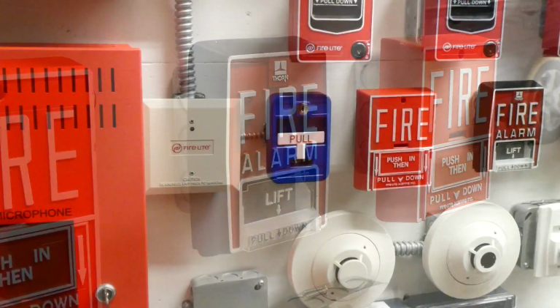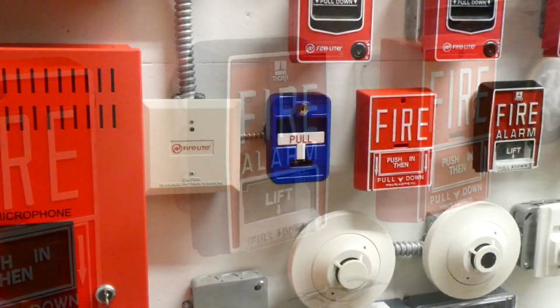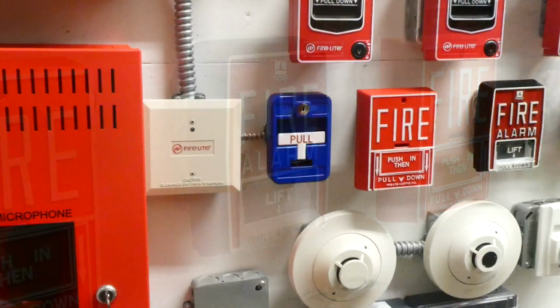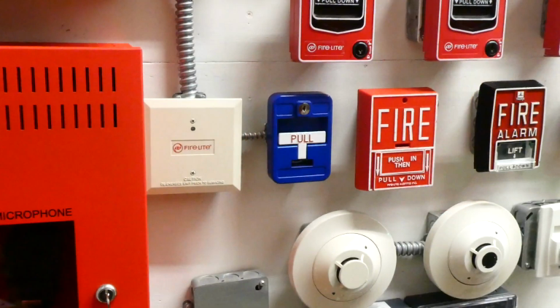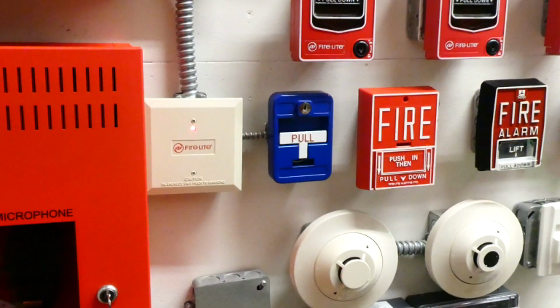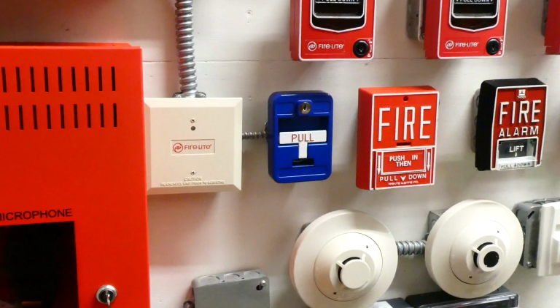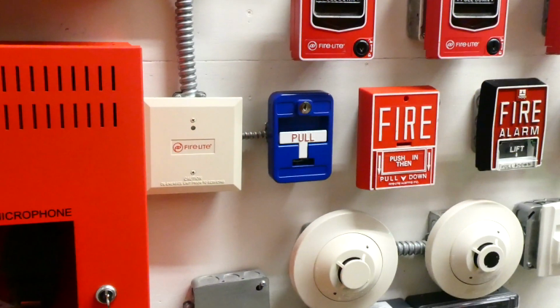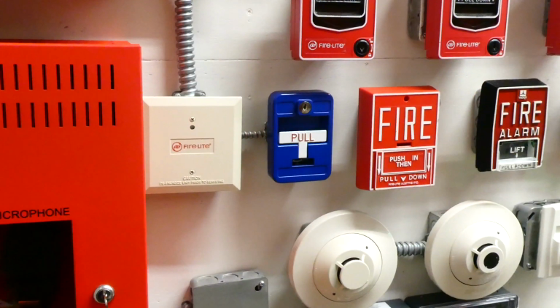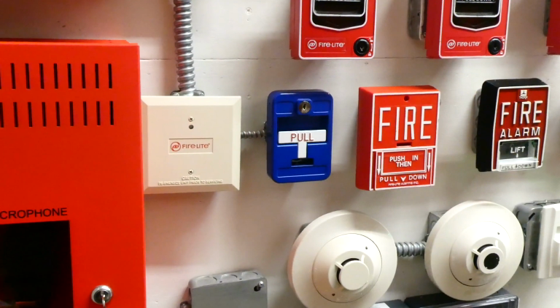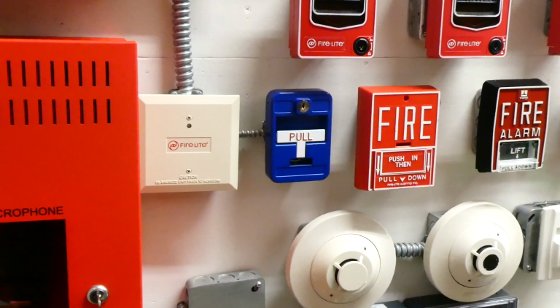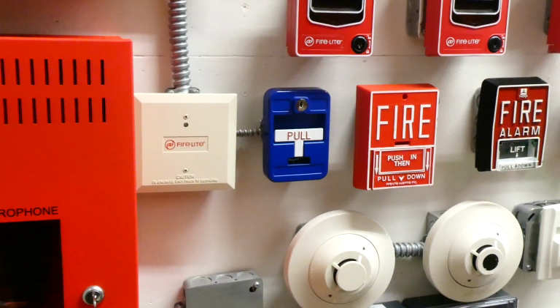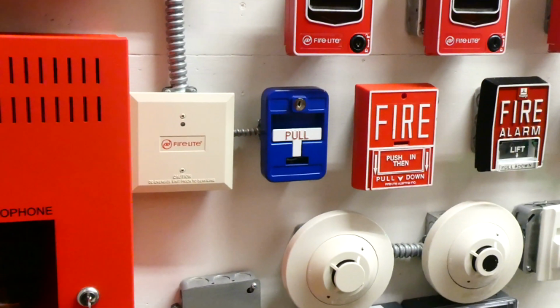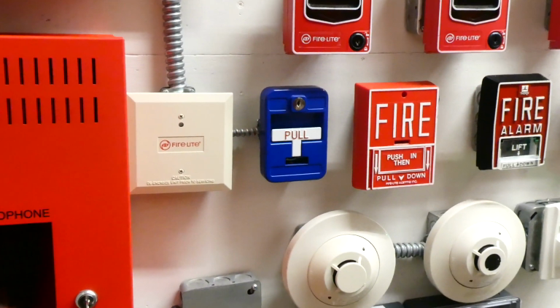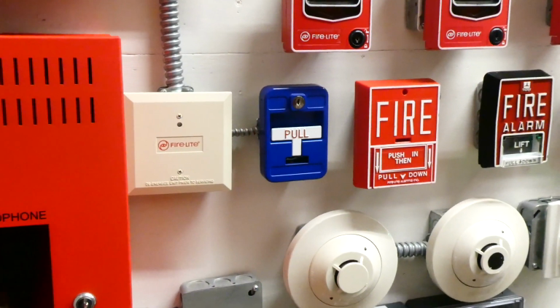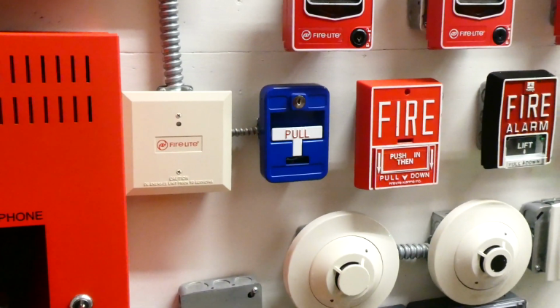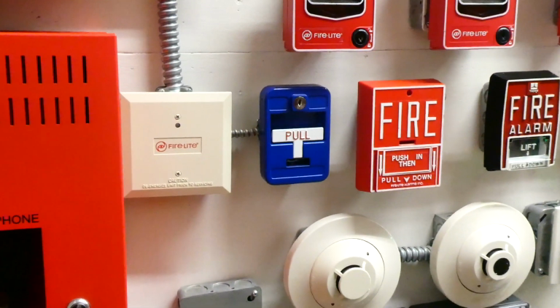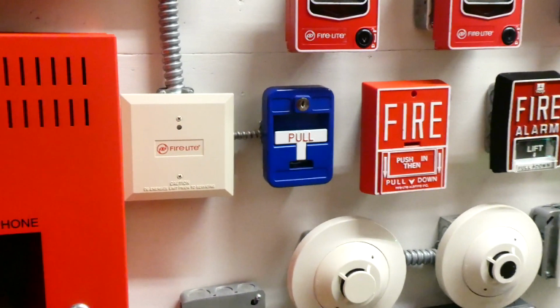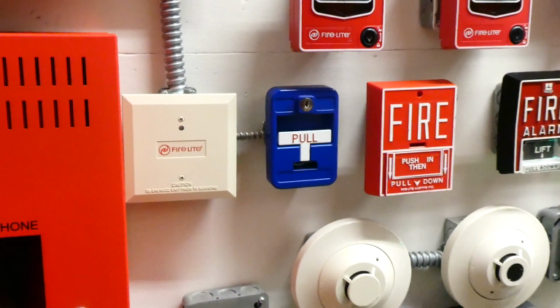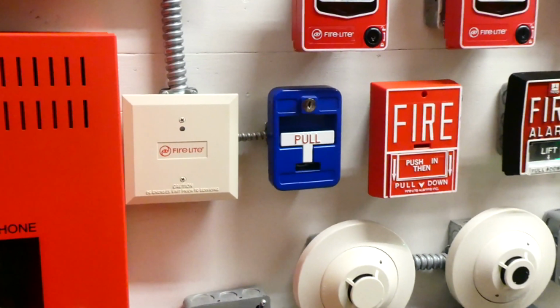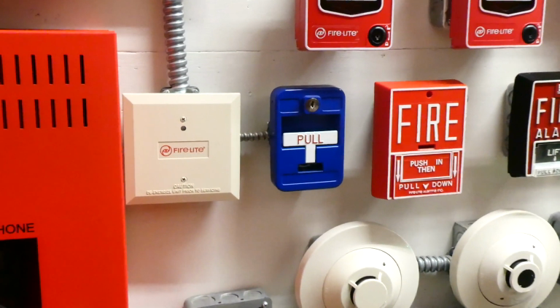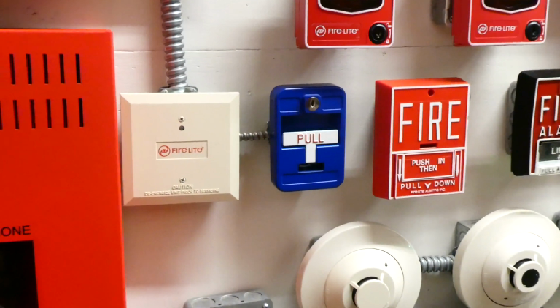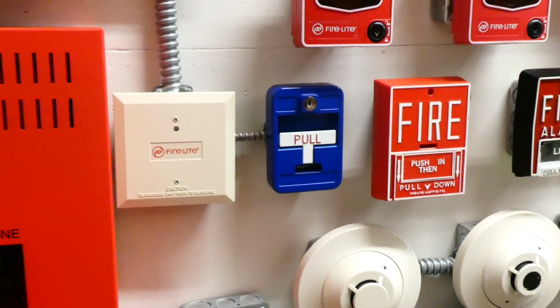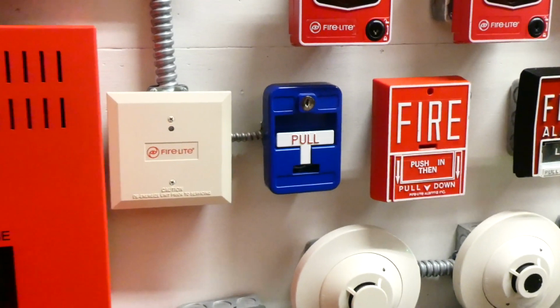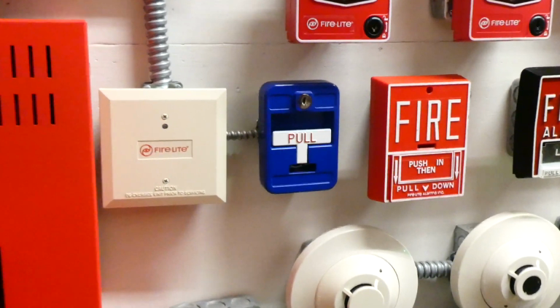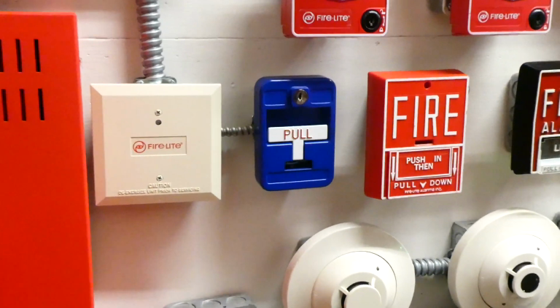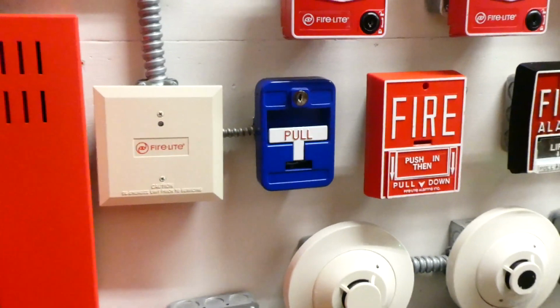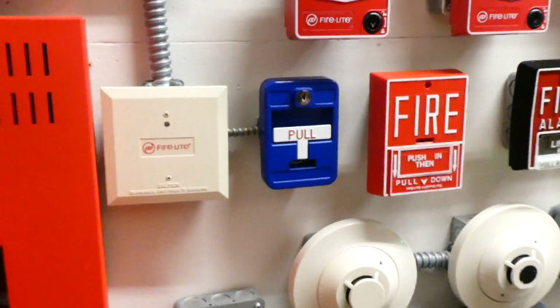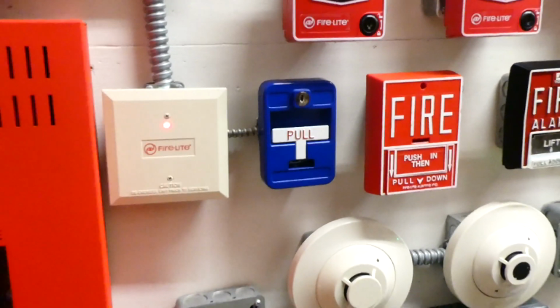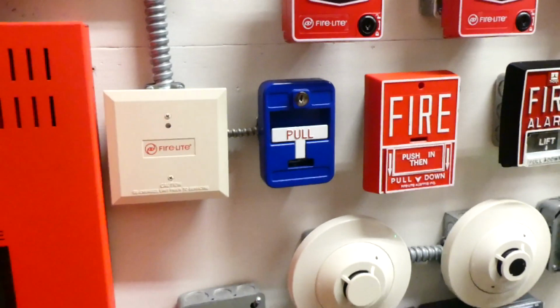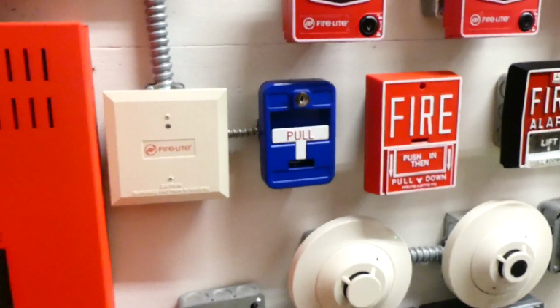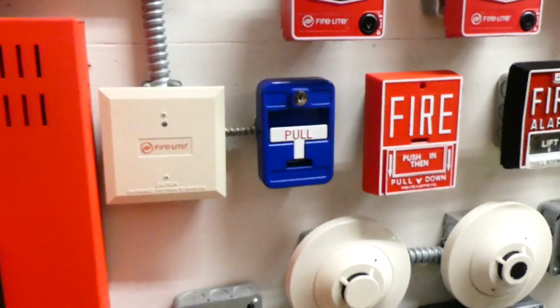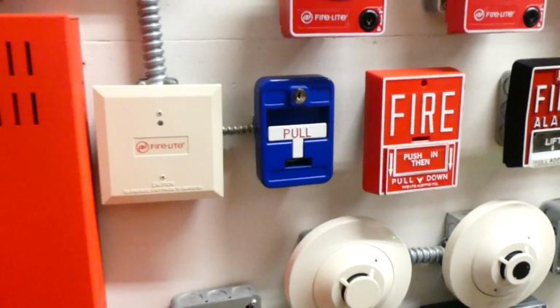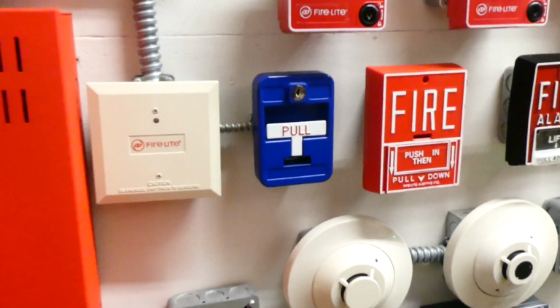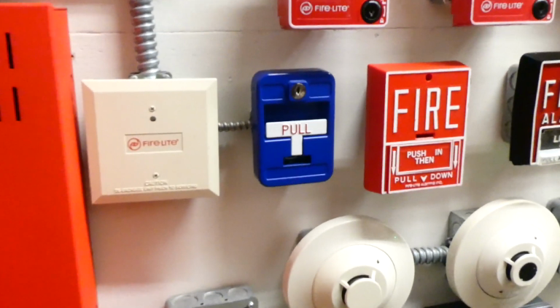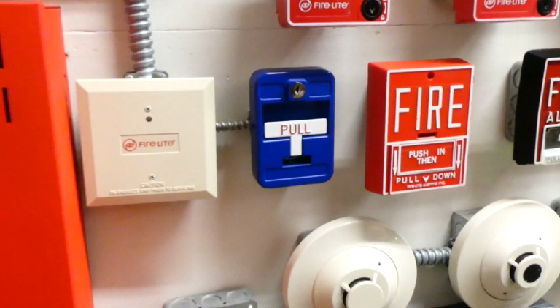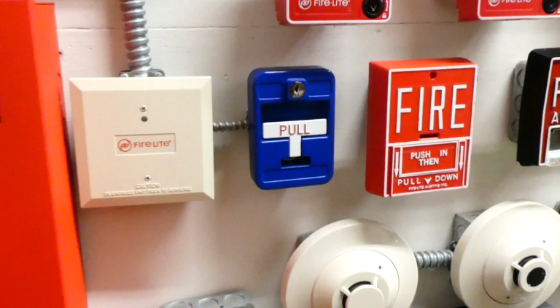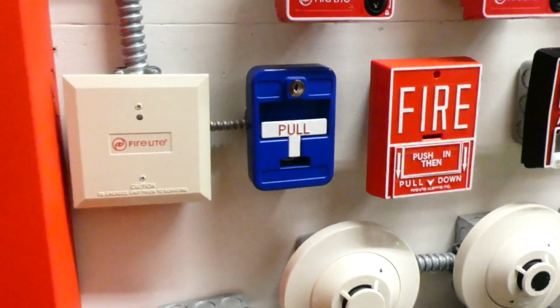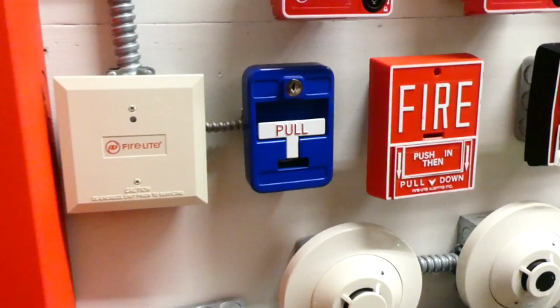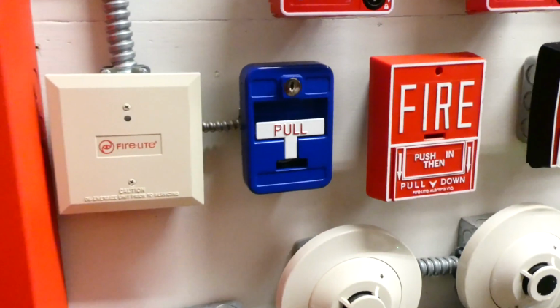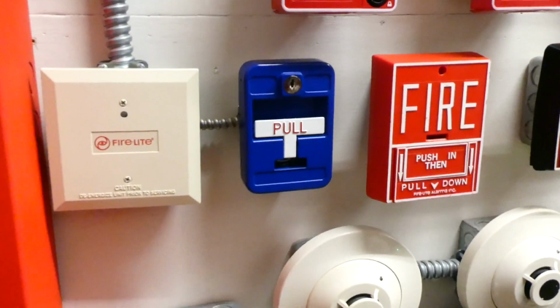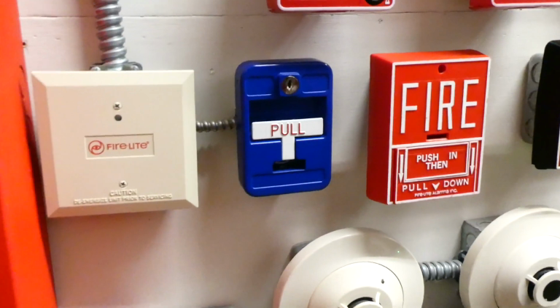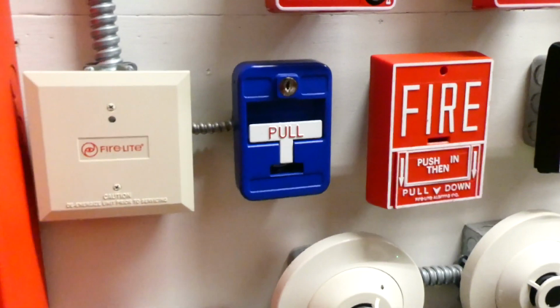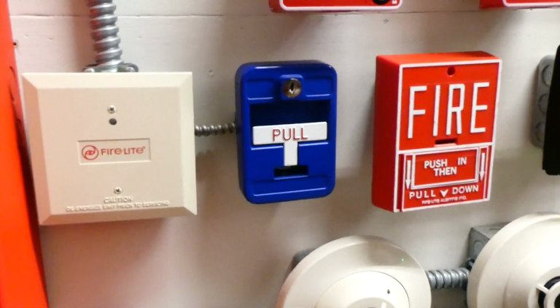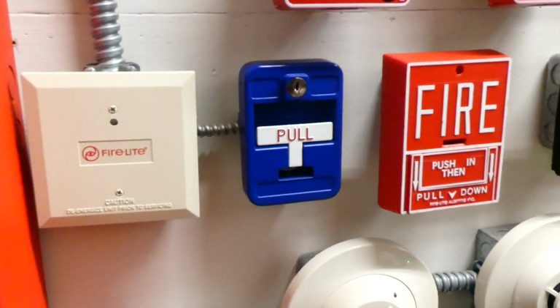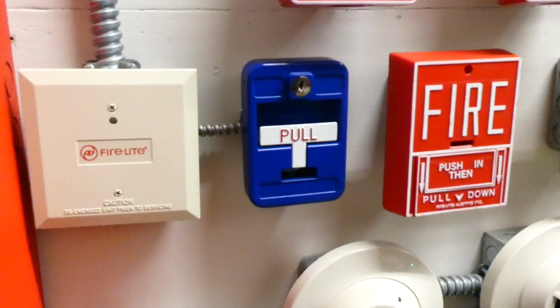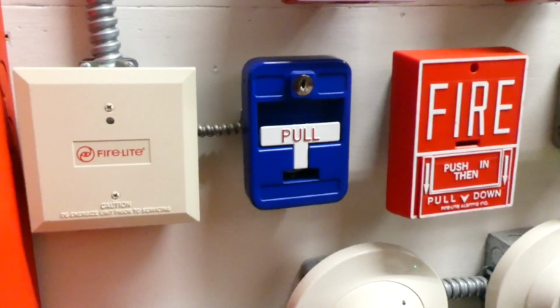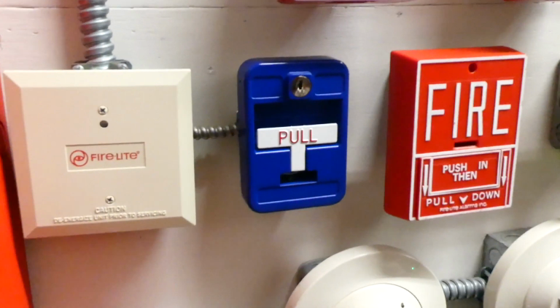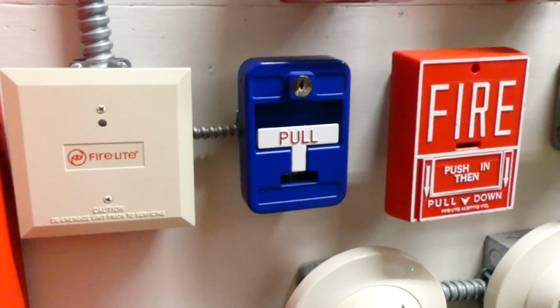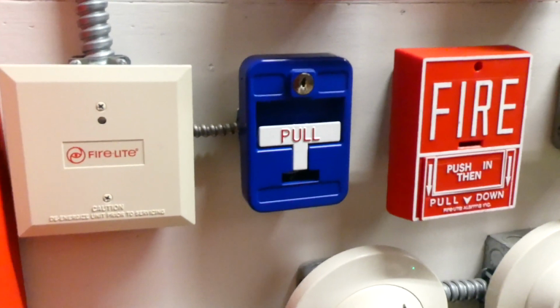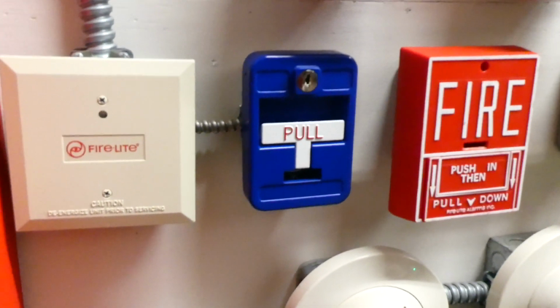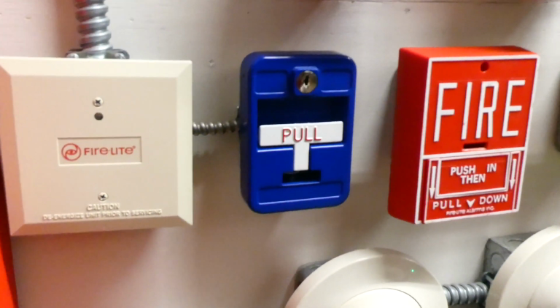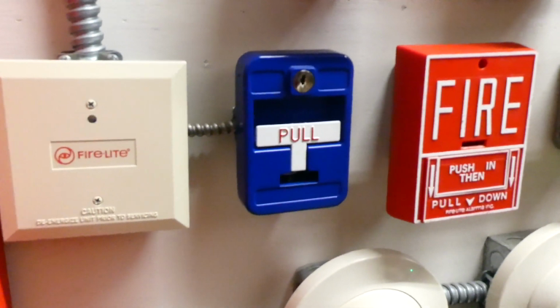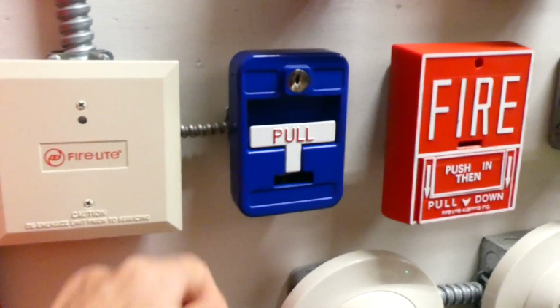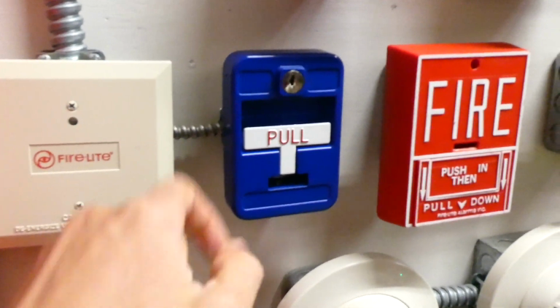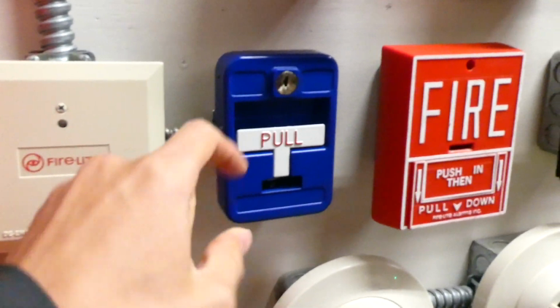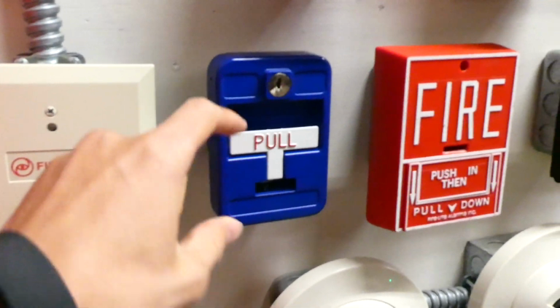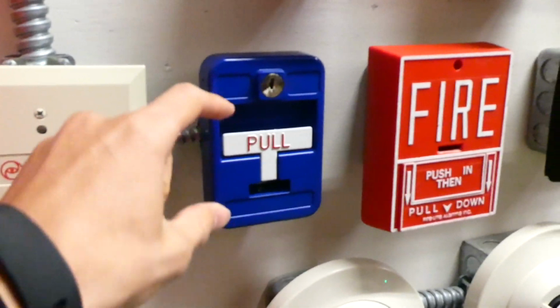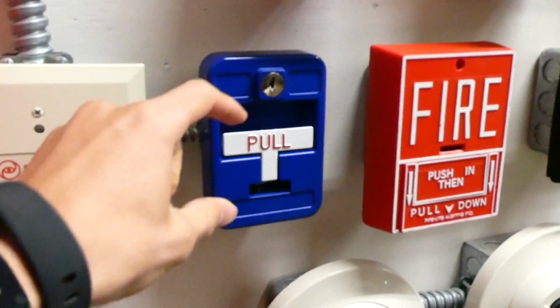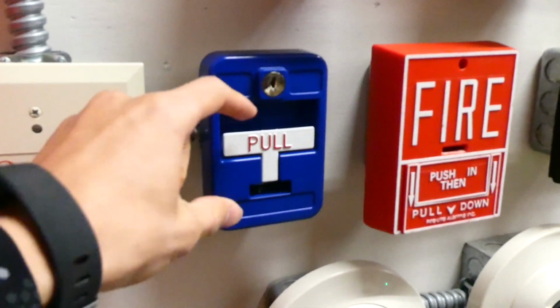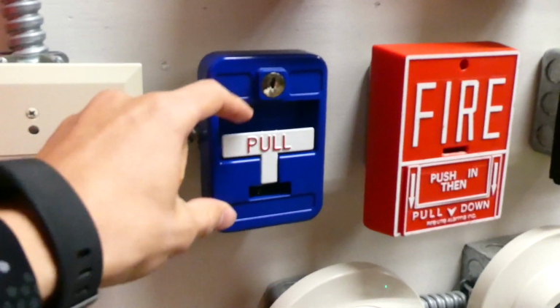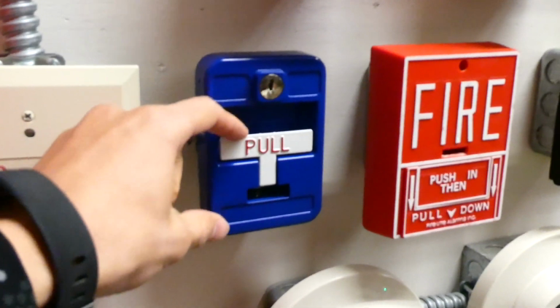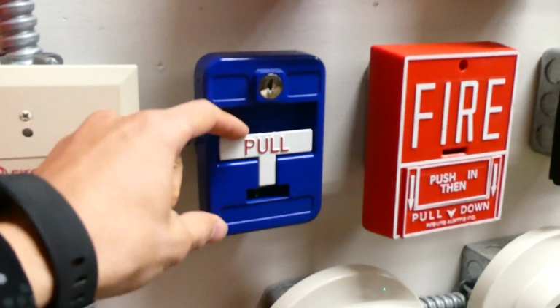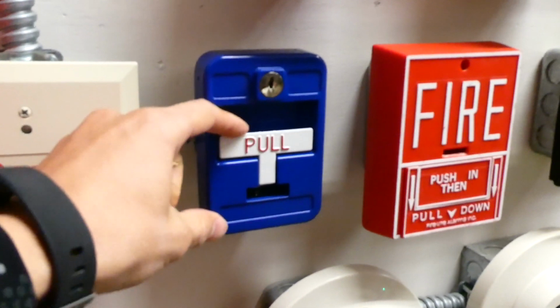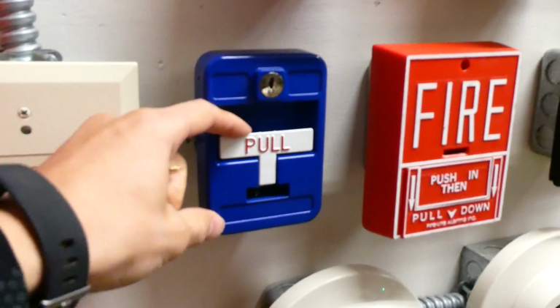Now we'll go ahead and pull the blue pull station and simulate a general emergency. Here we go.